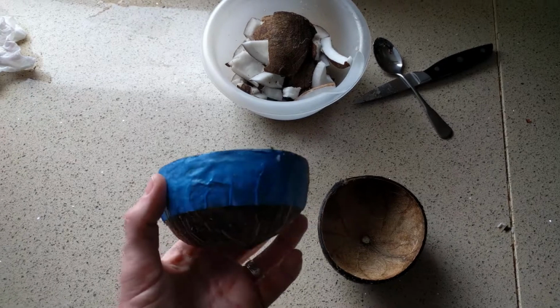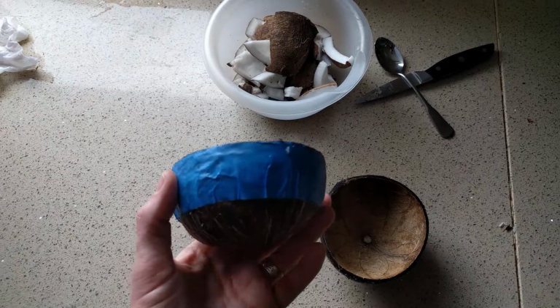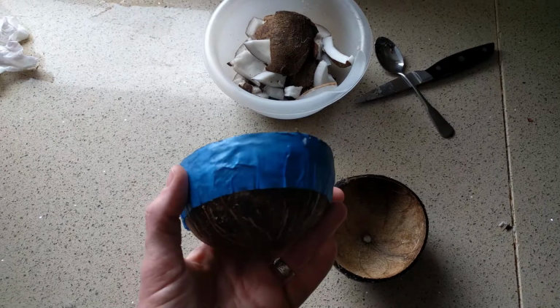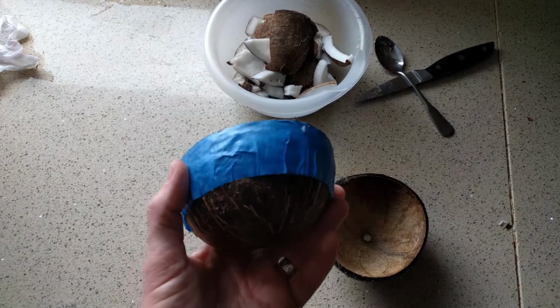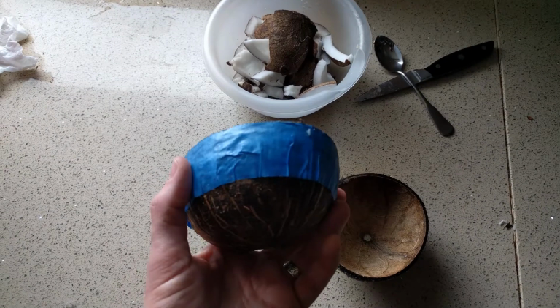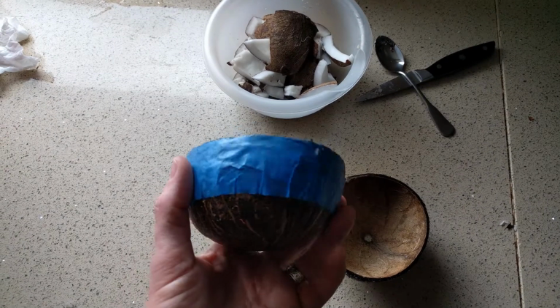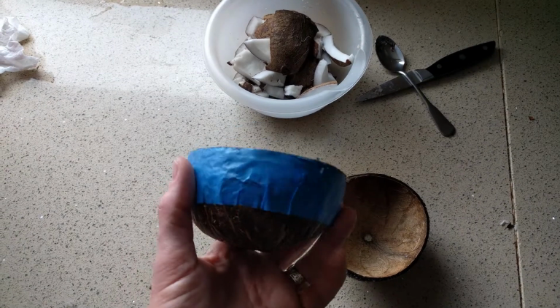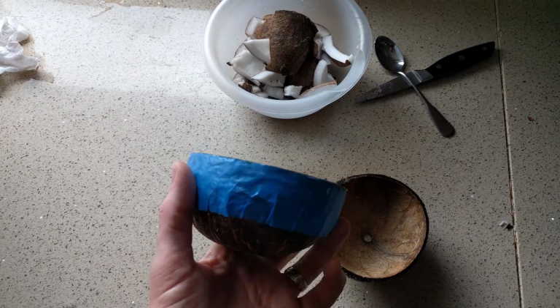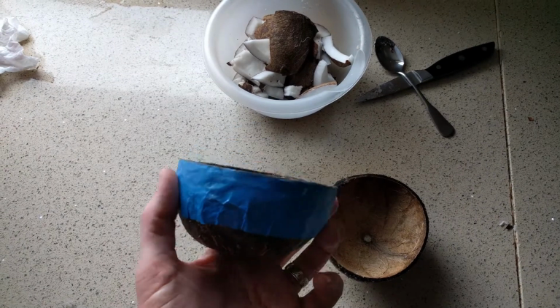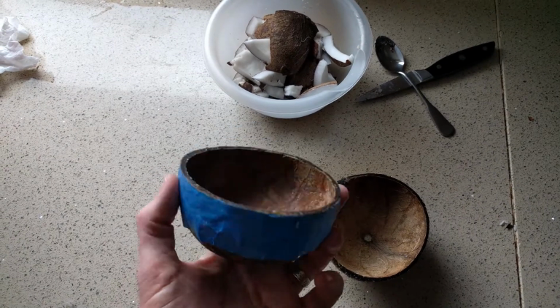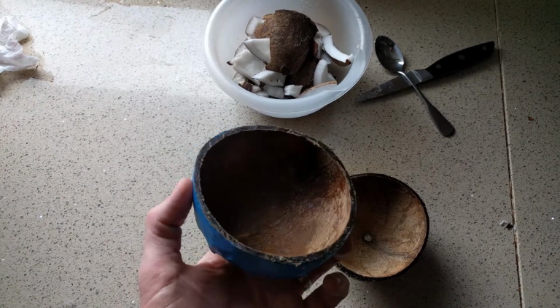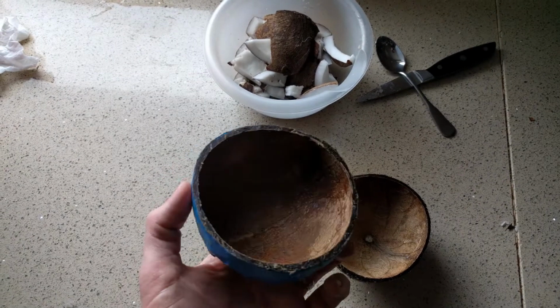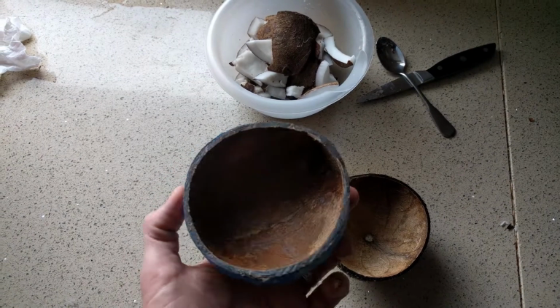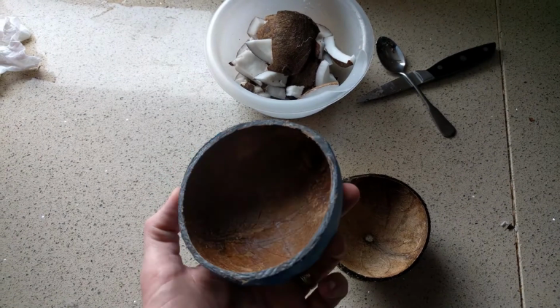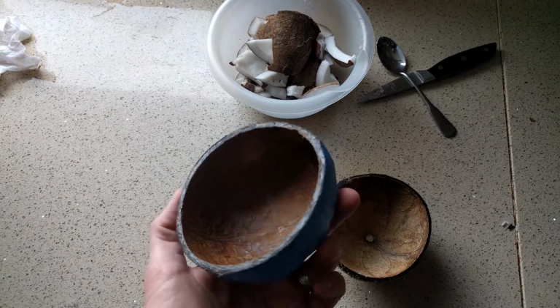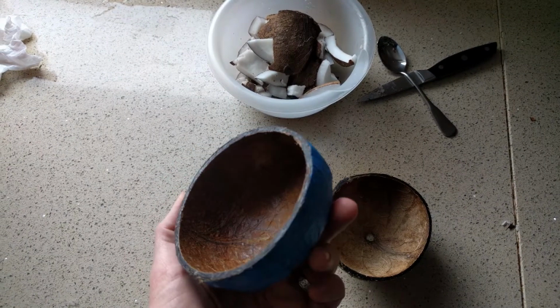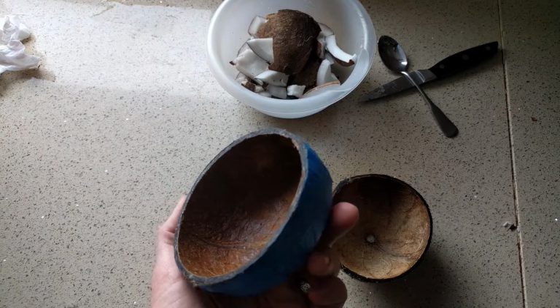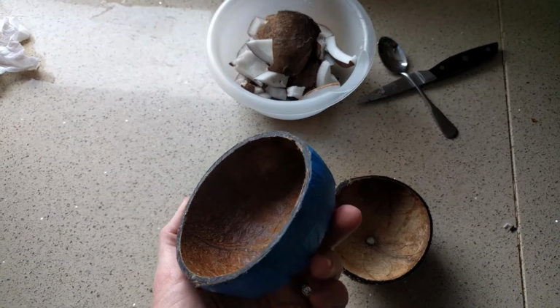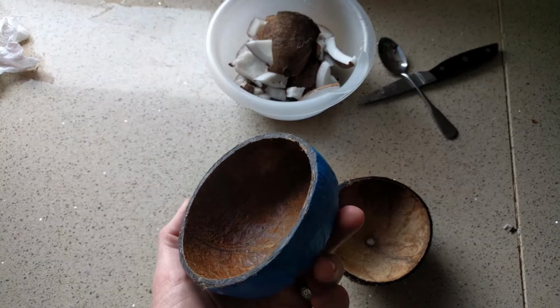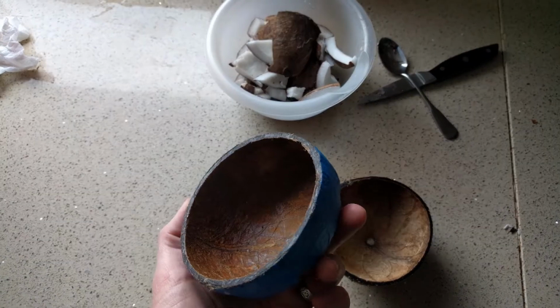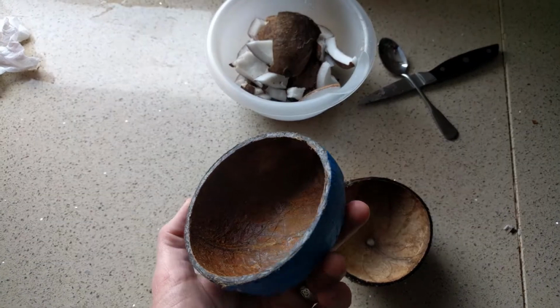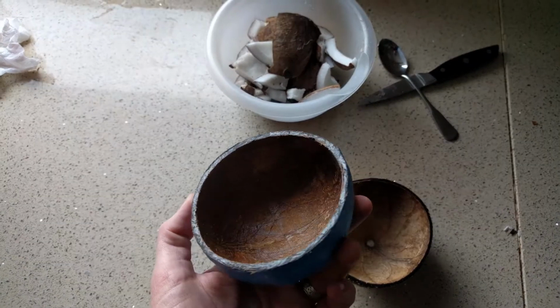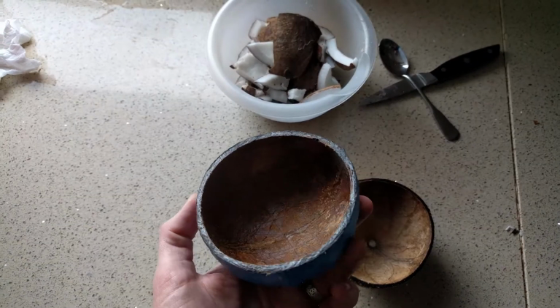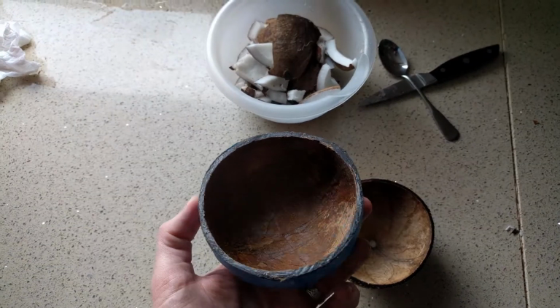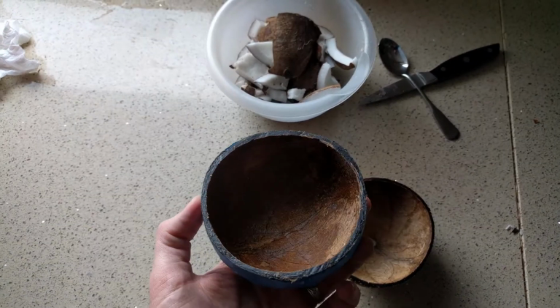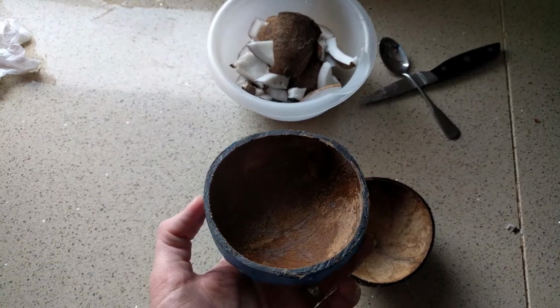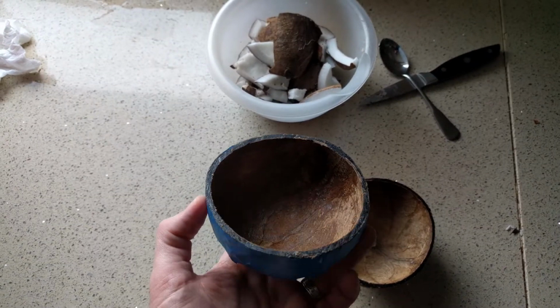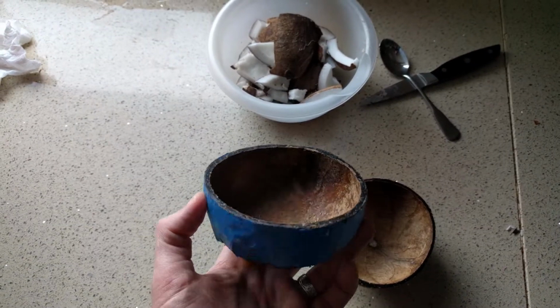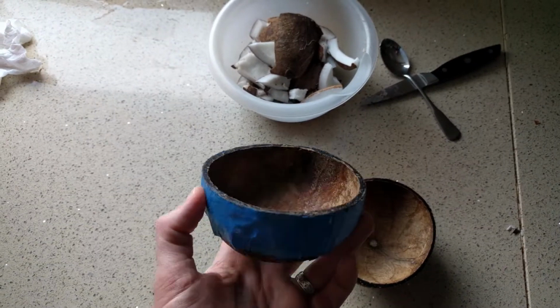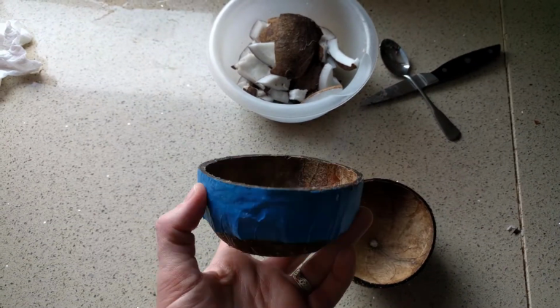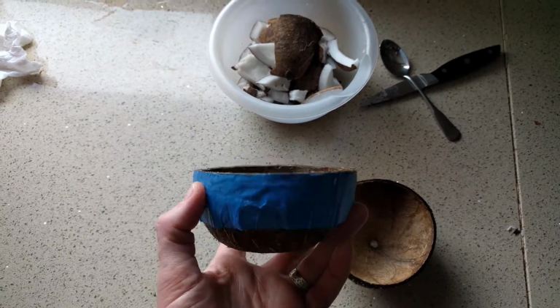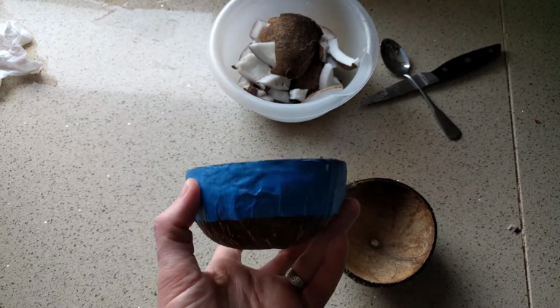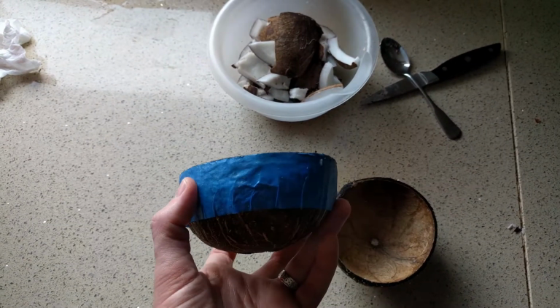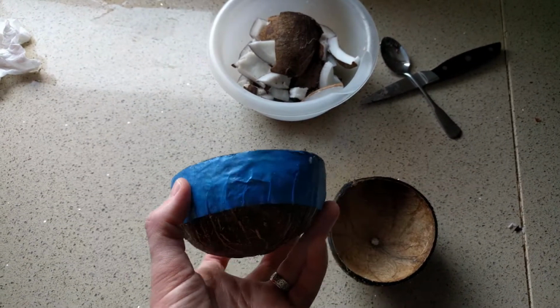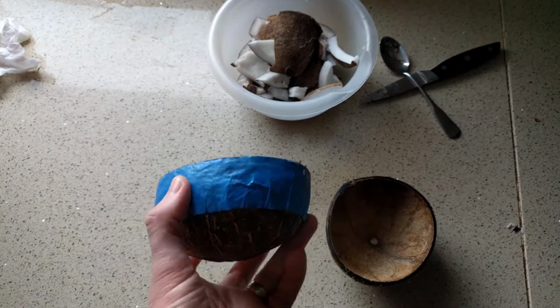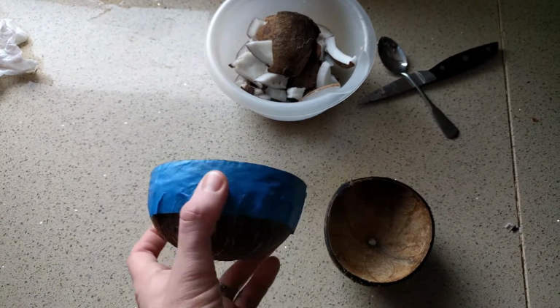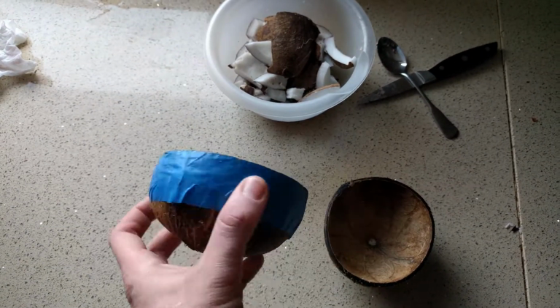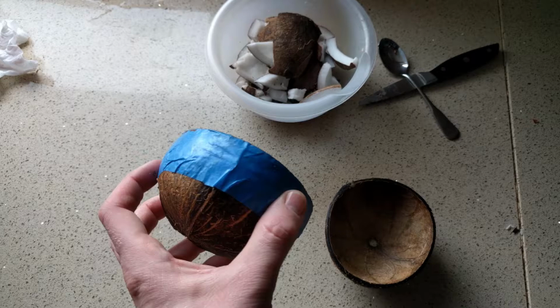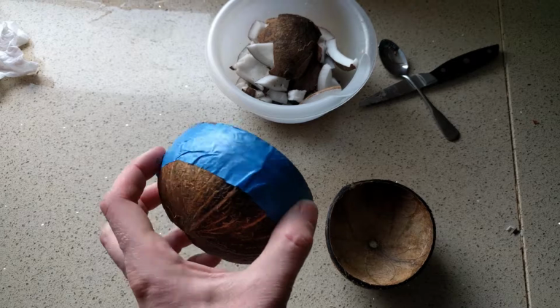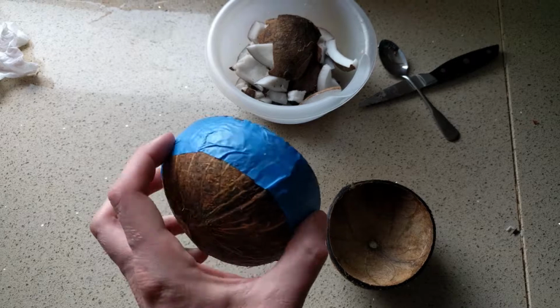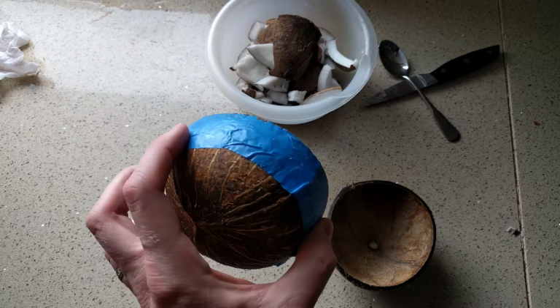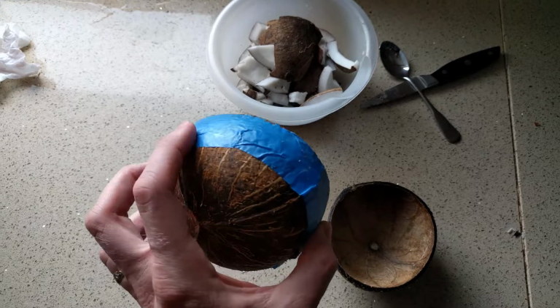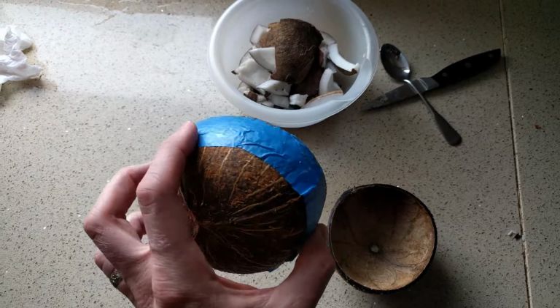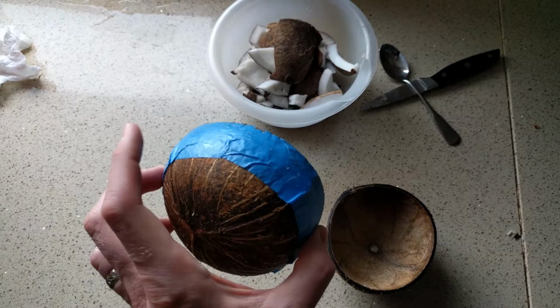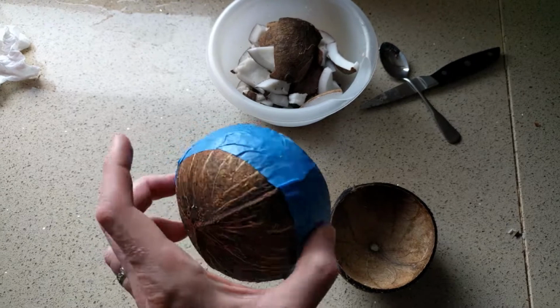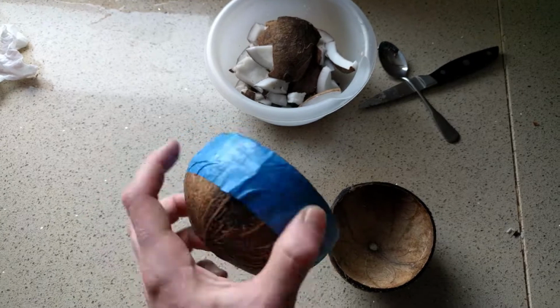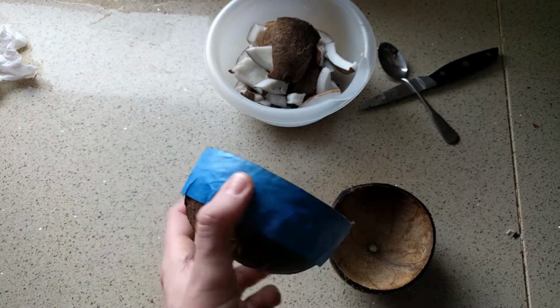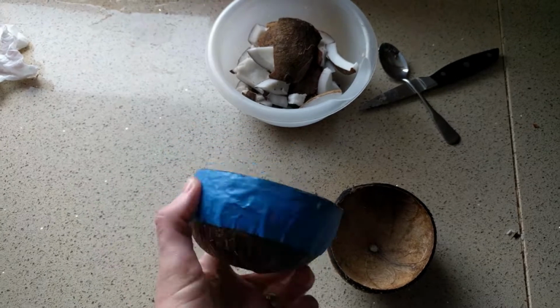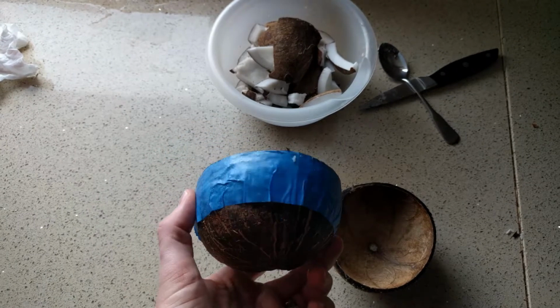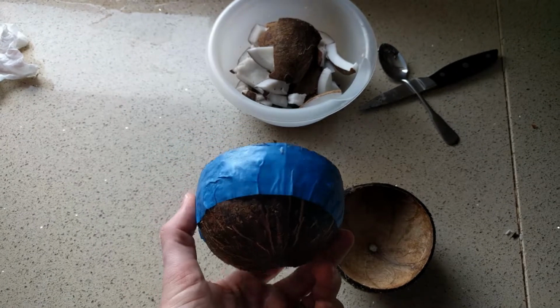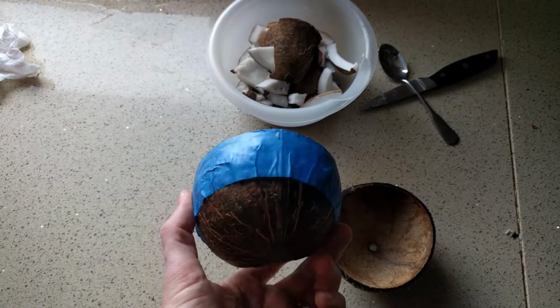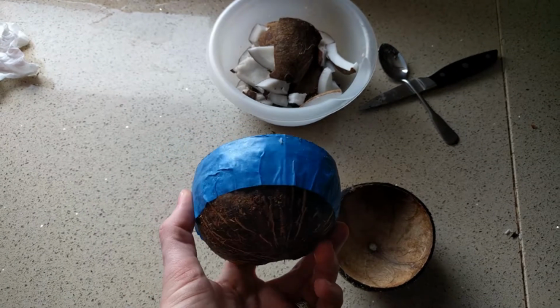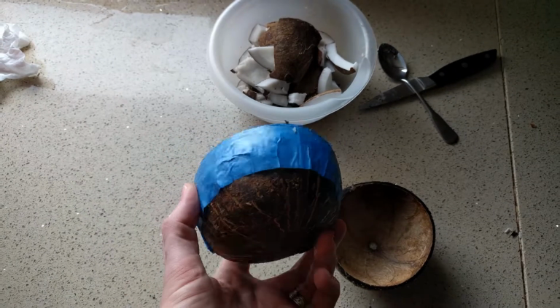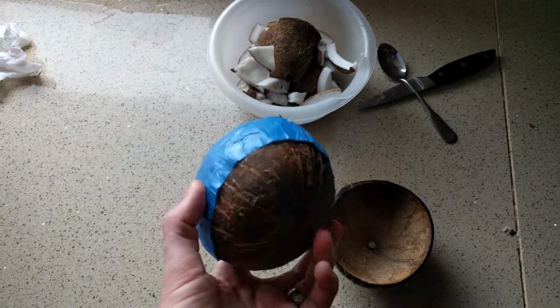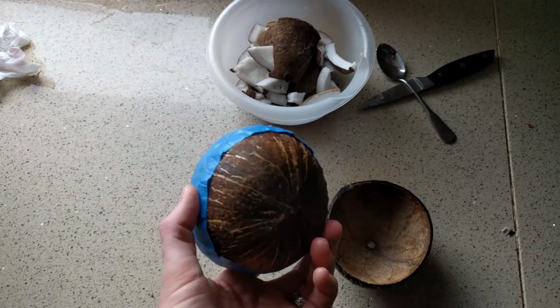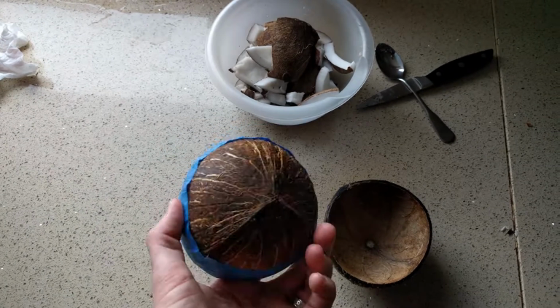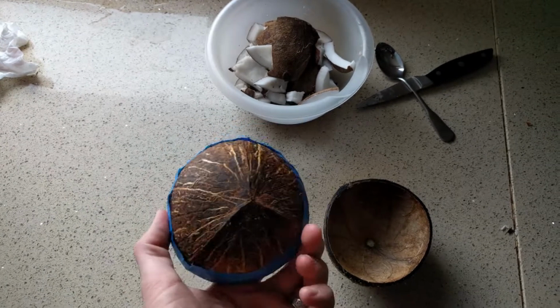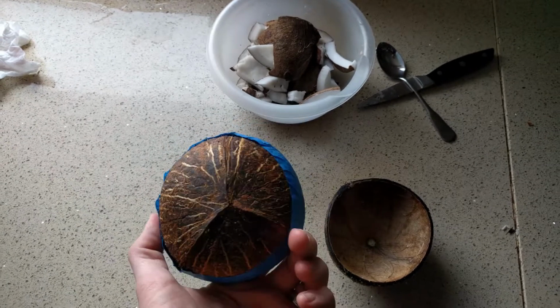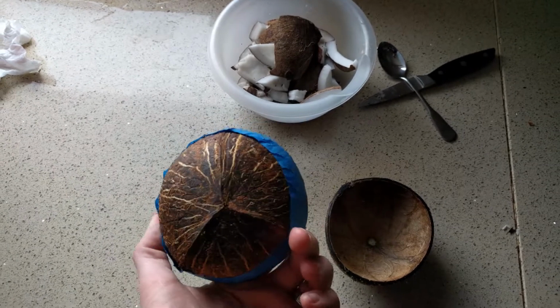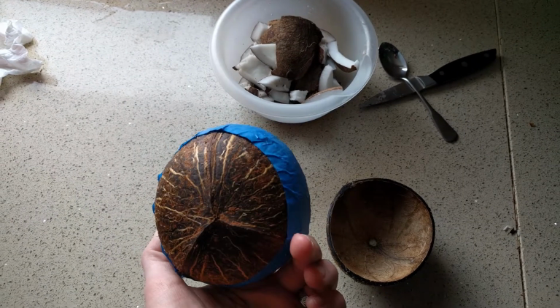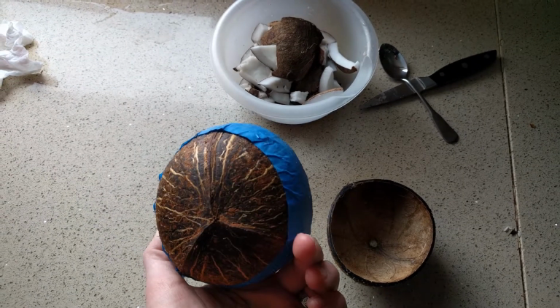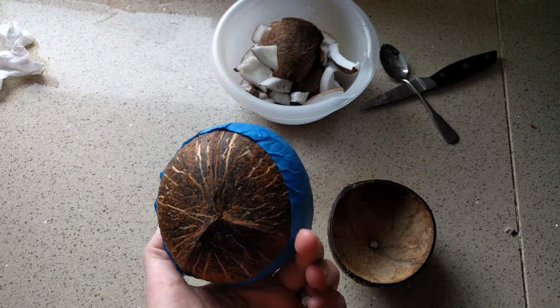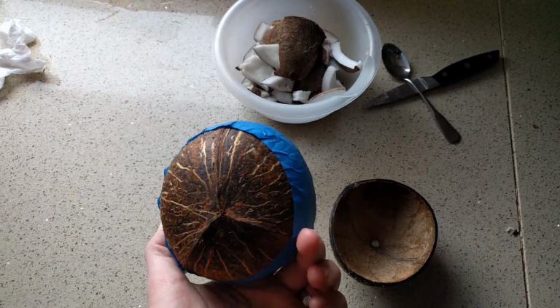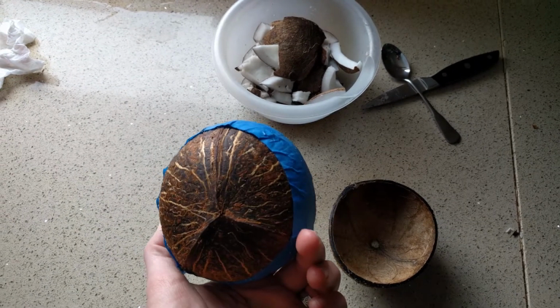The only thing left to do is wash this up, maybe sand it down lightly, and there we go — two little coconut bowls.